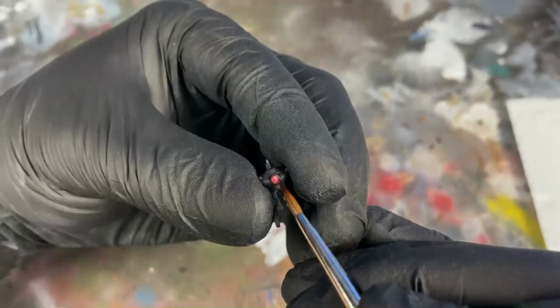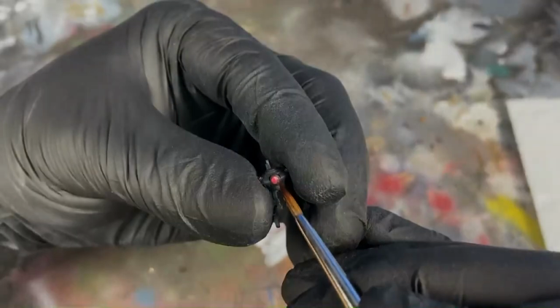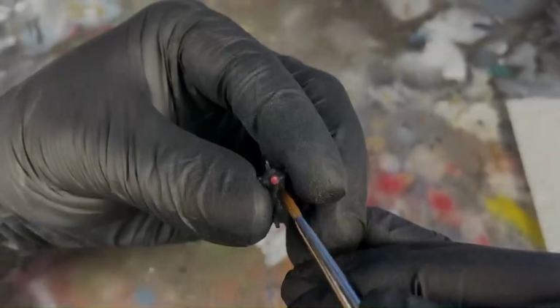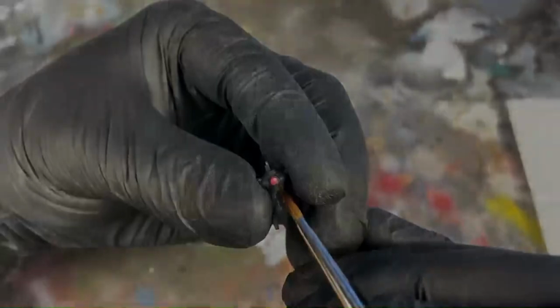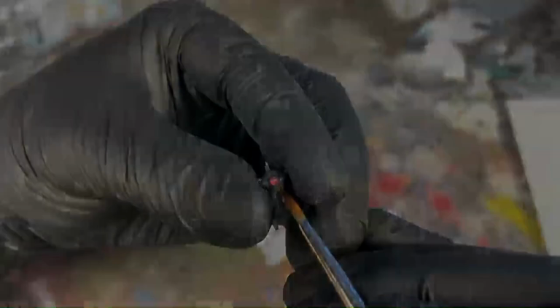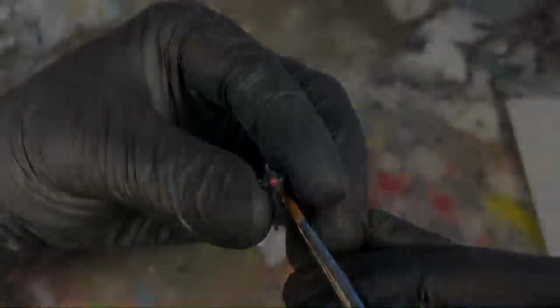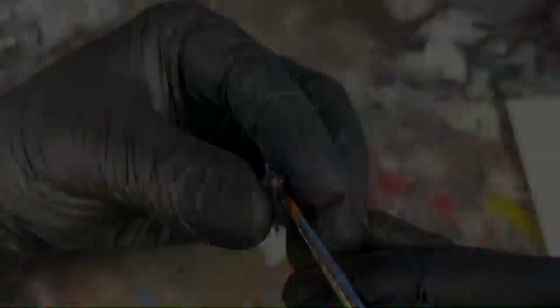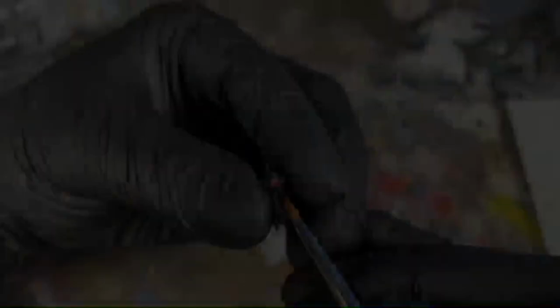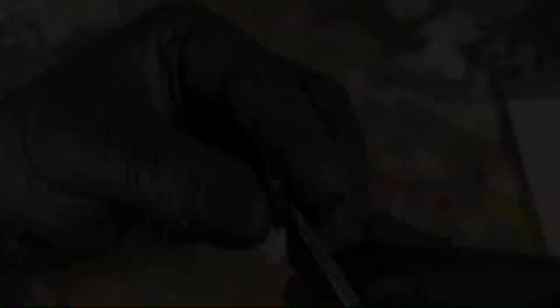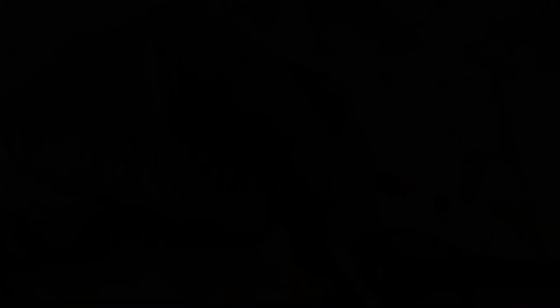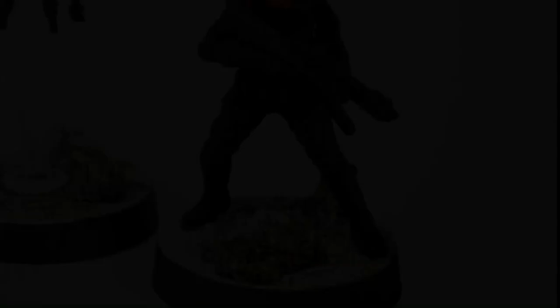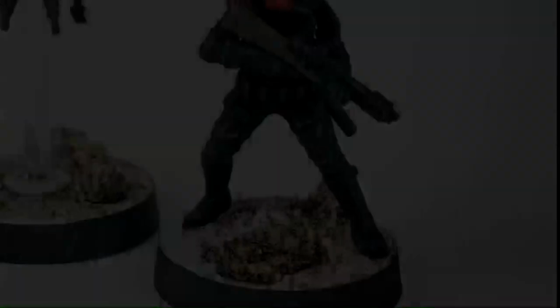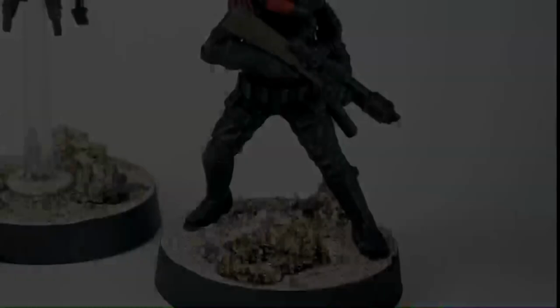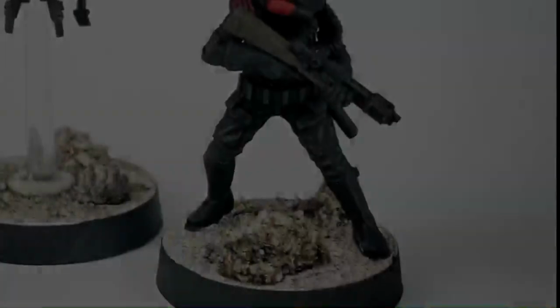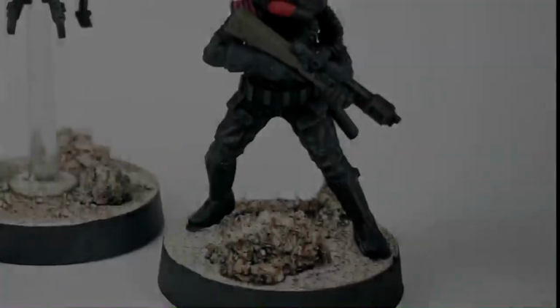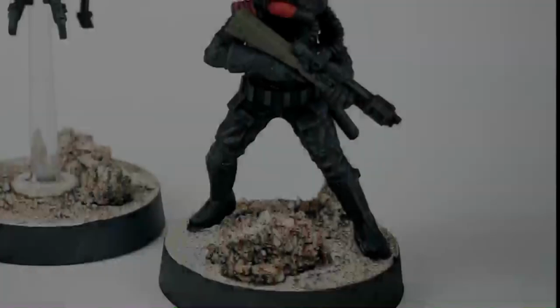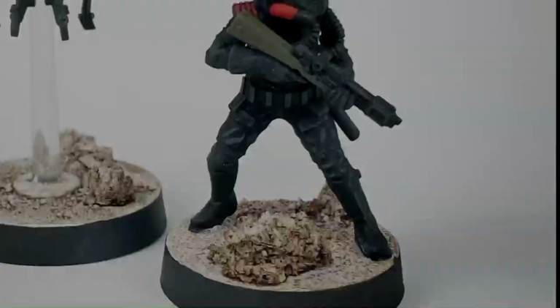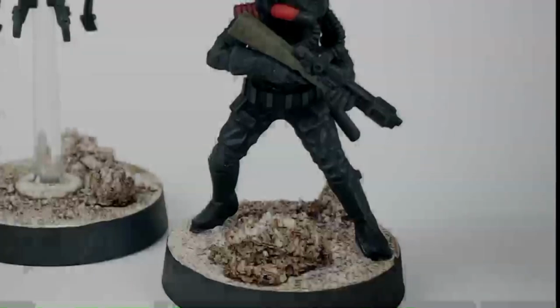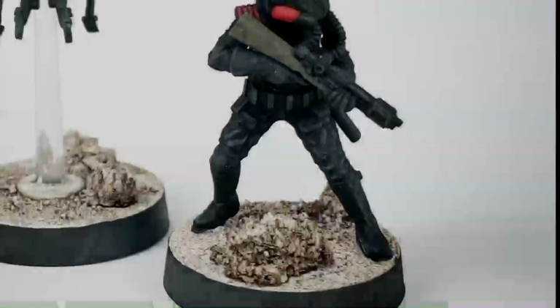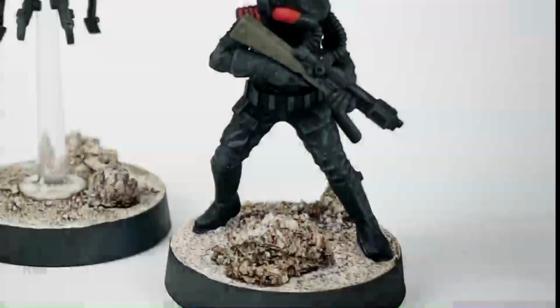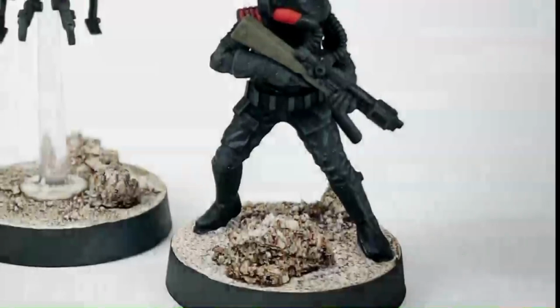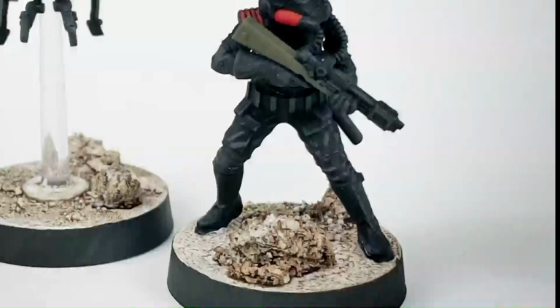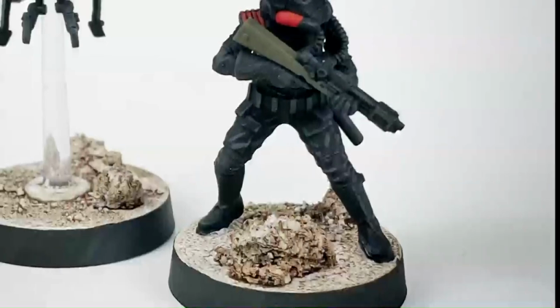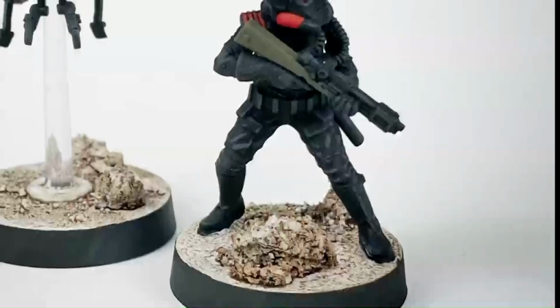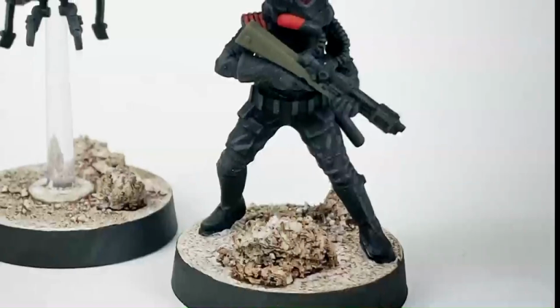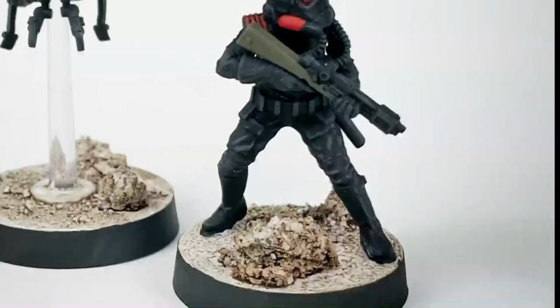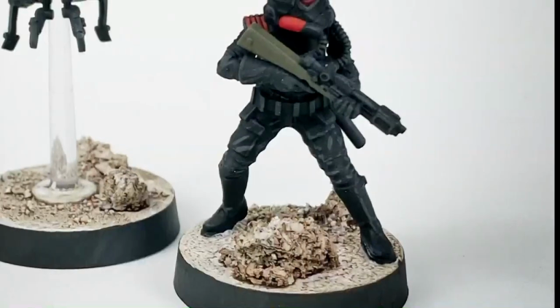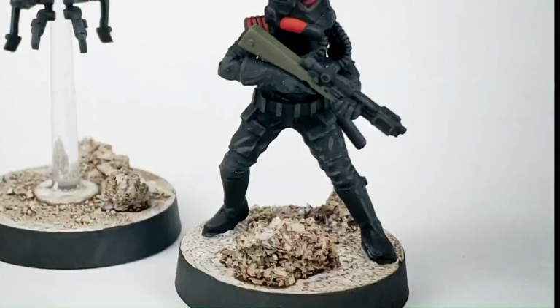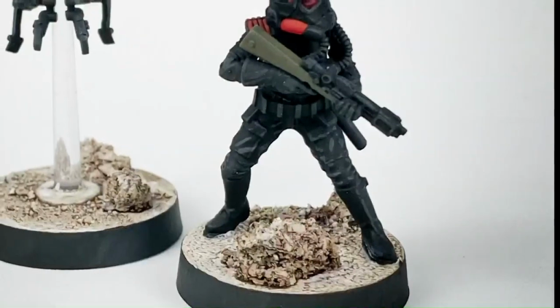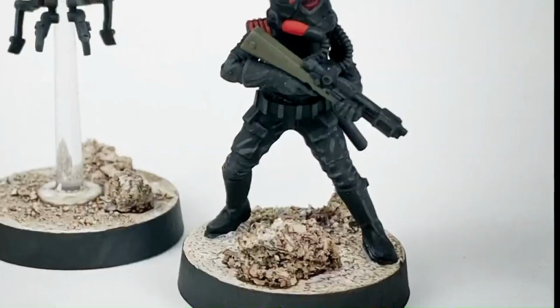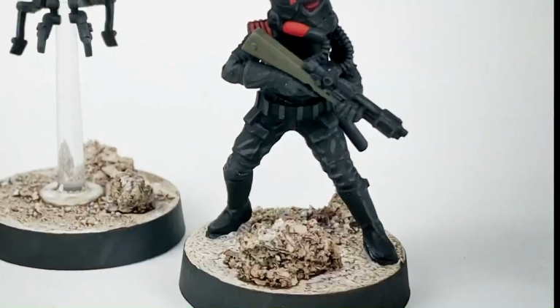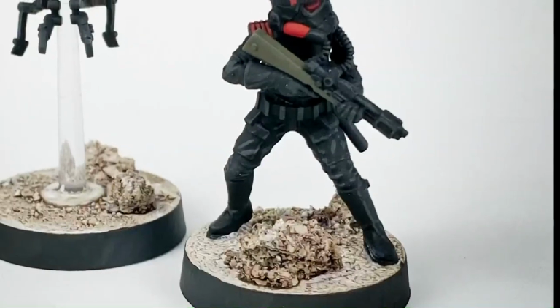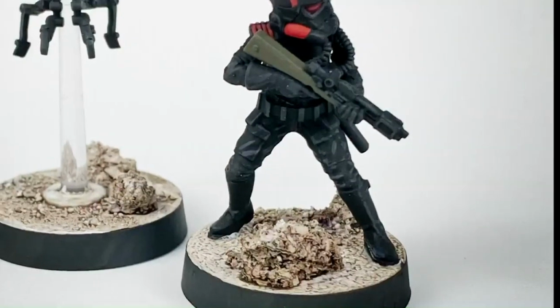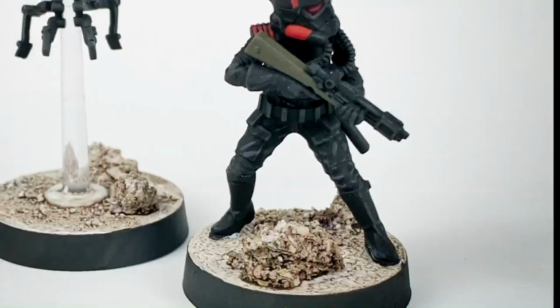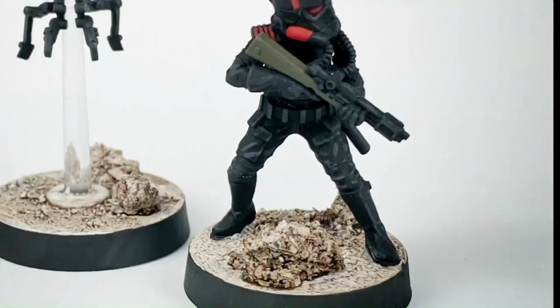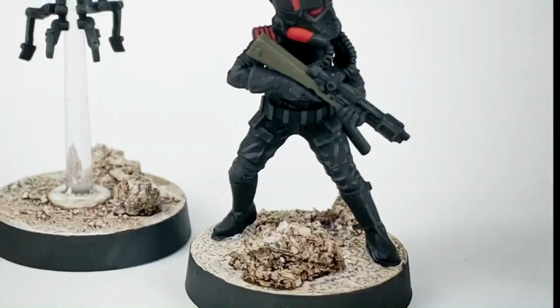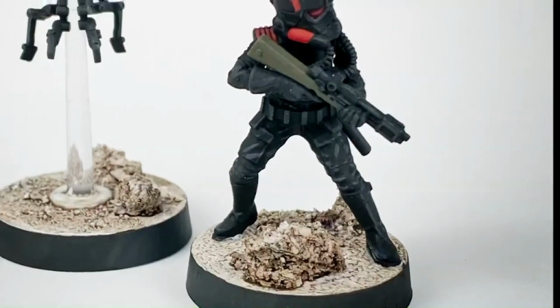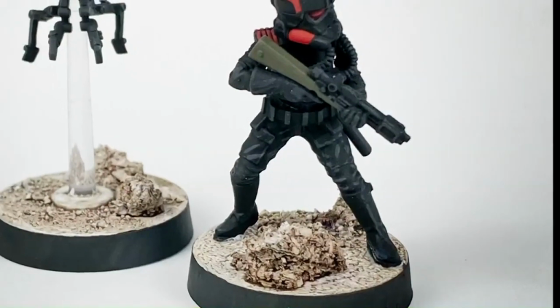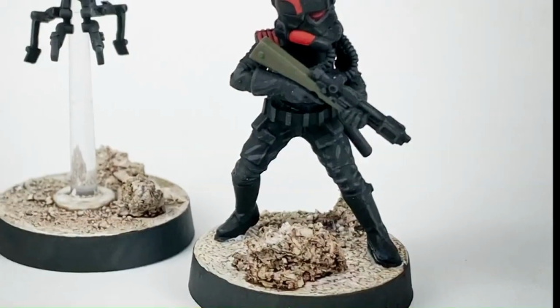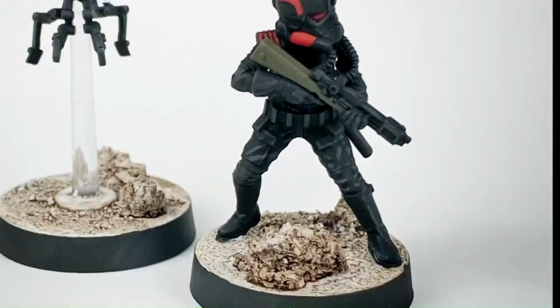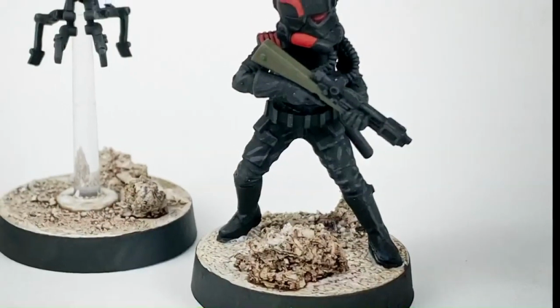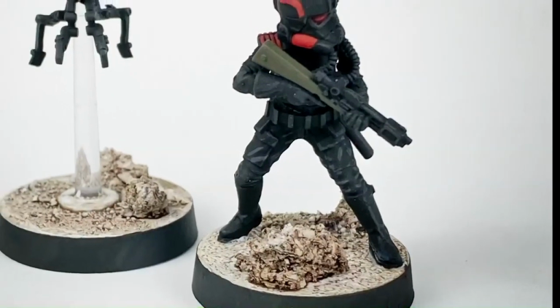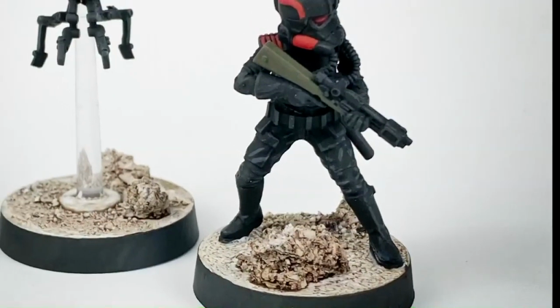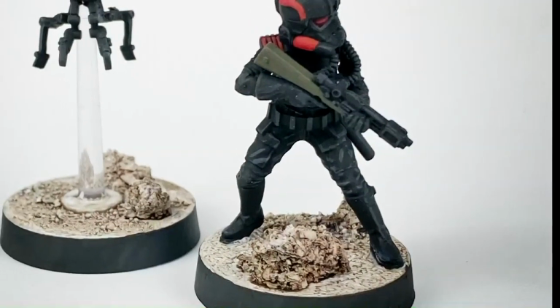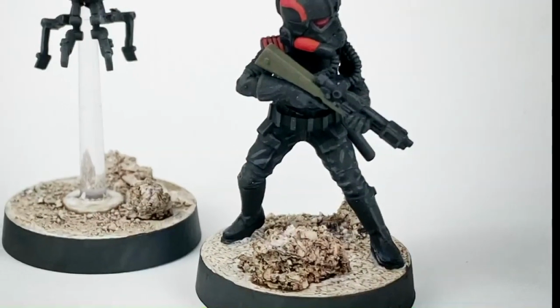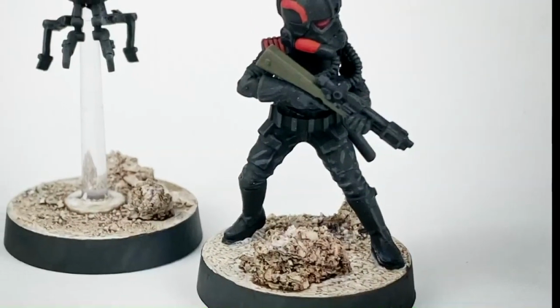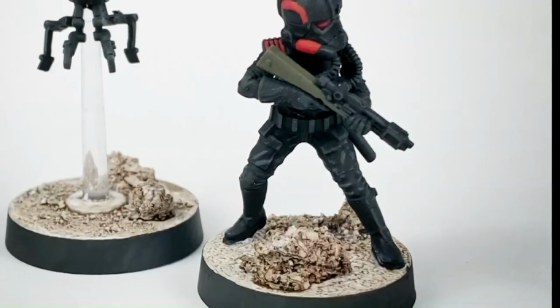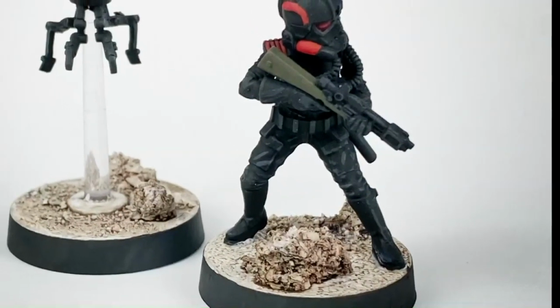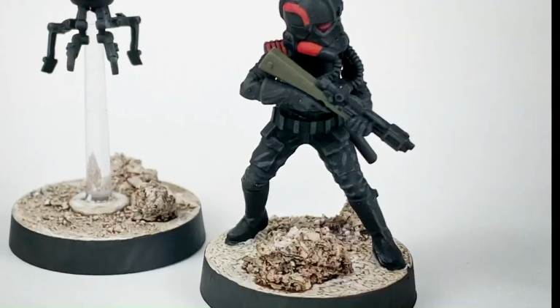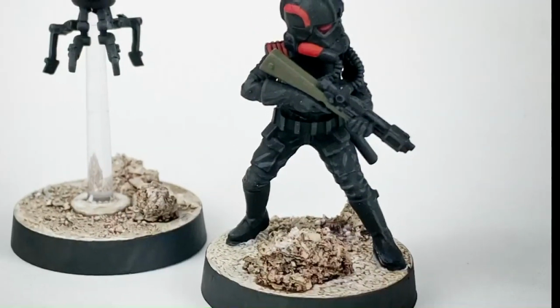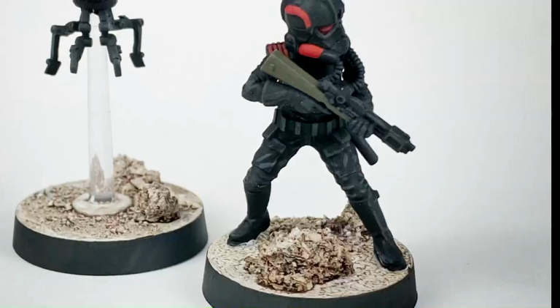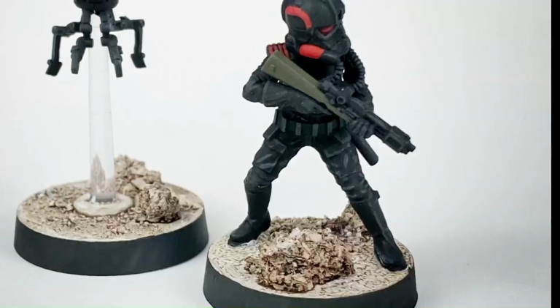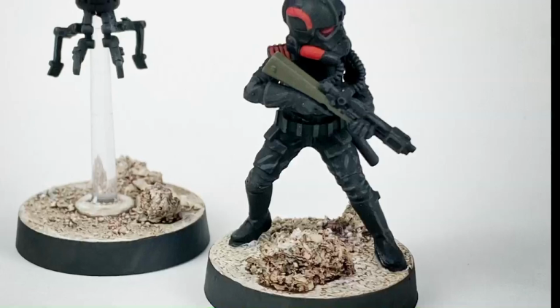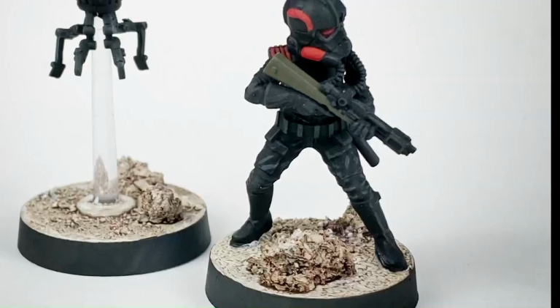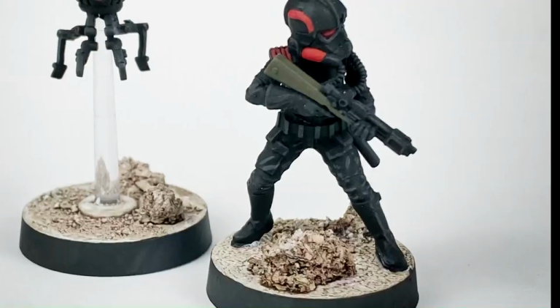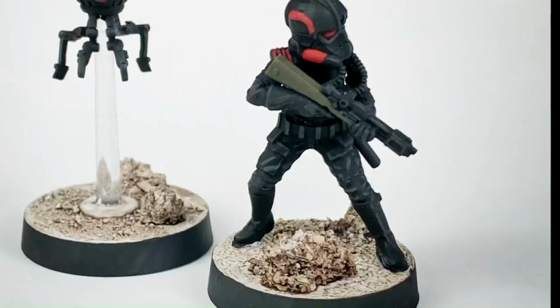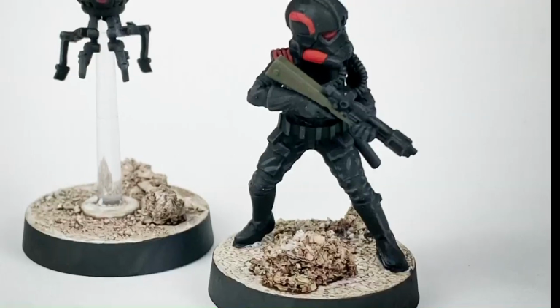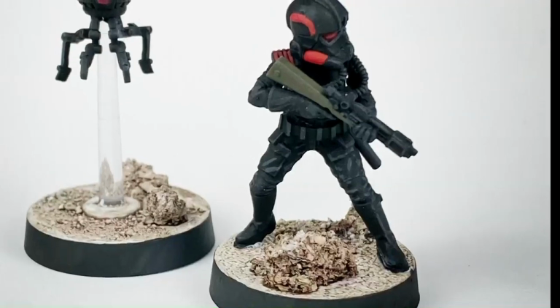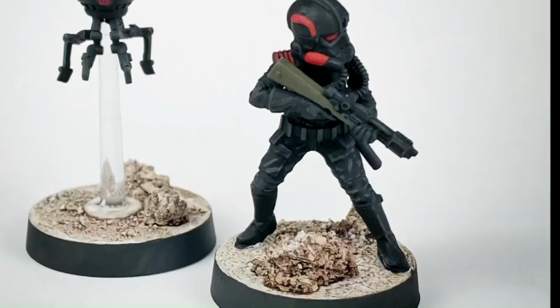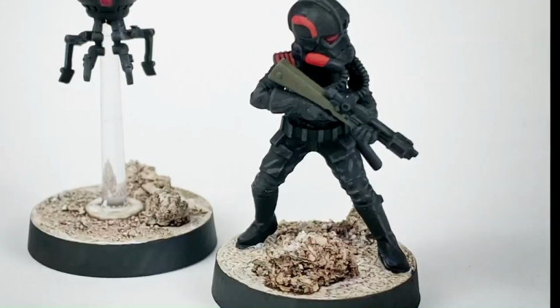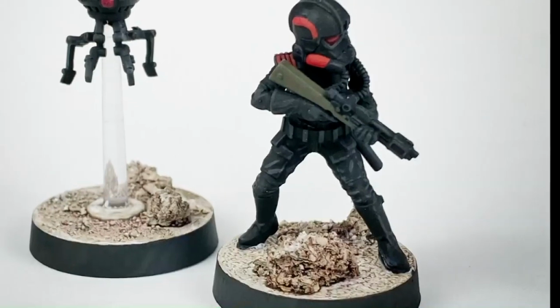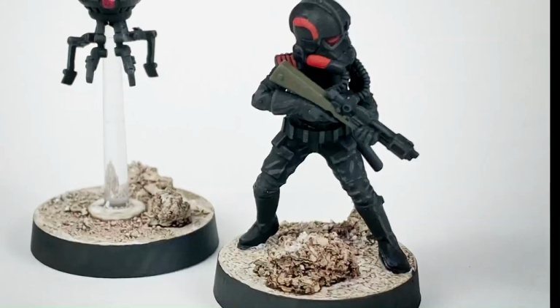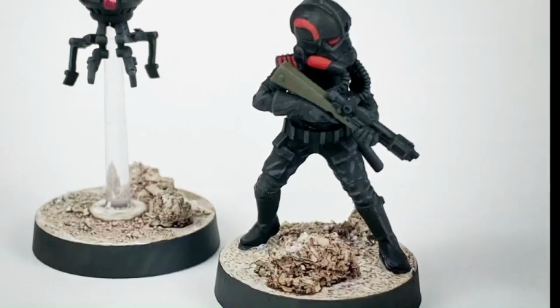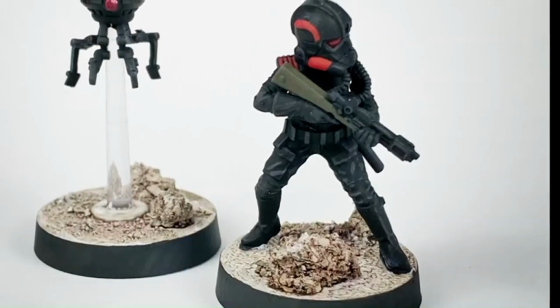Attach them to your bases, apply a coat of clear, and you're done. Iden and her counterpart are ready for battle.